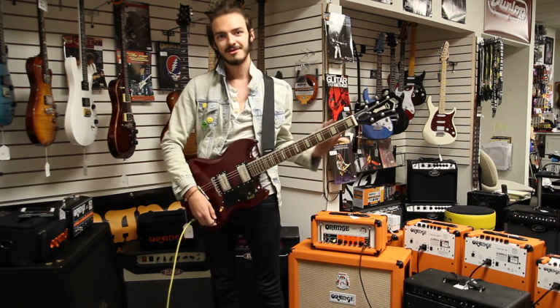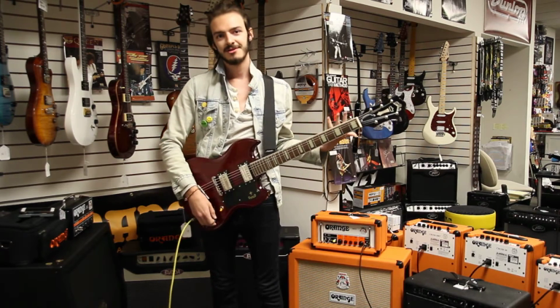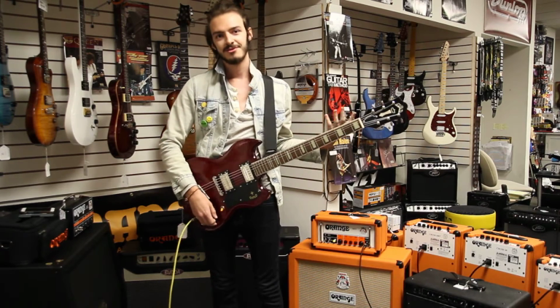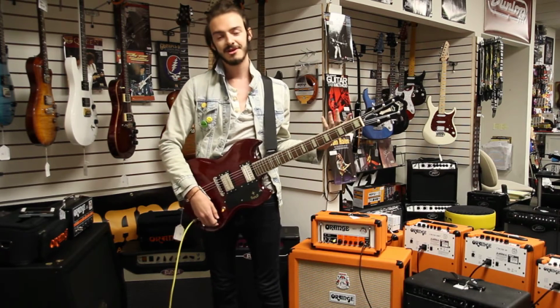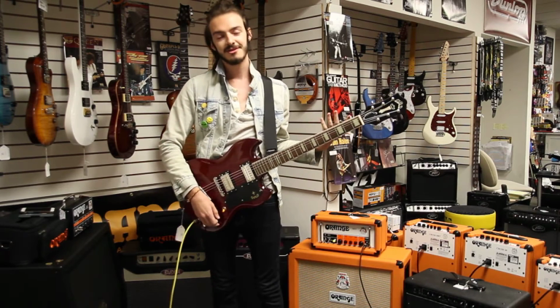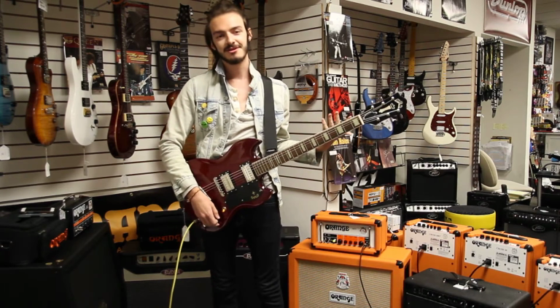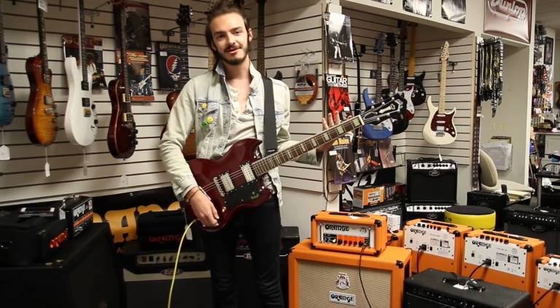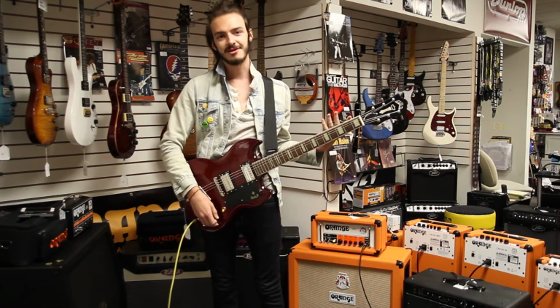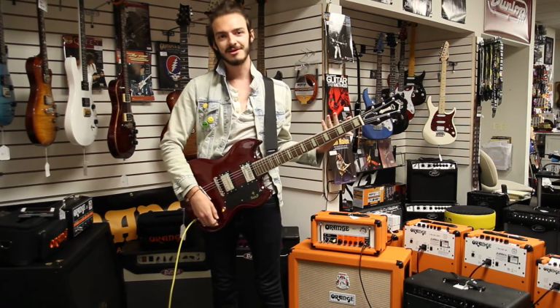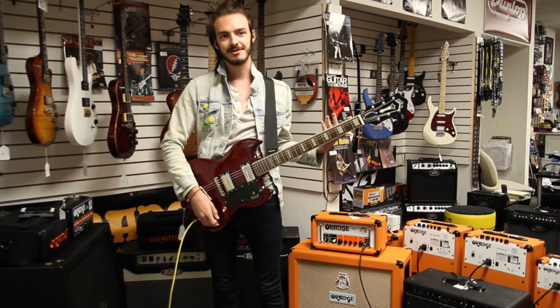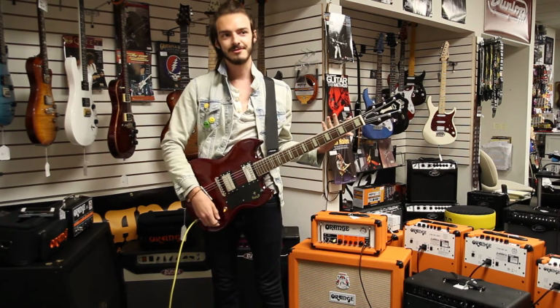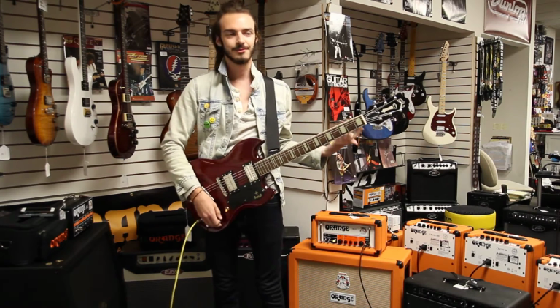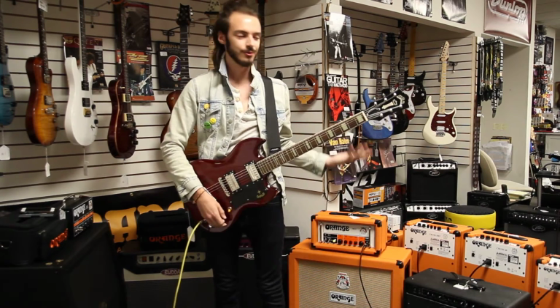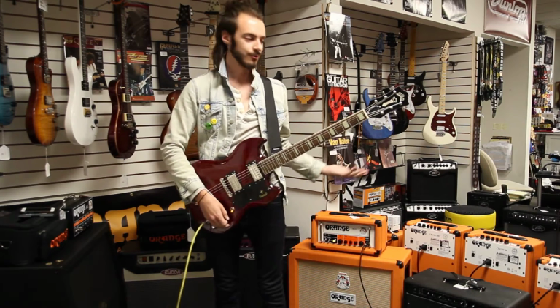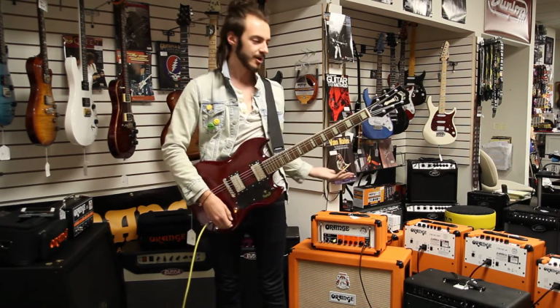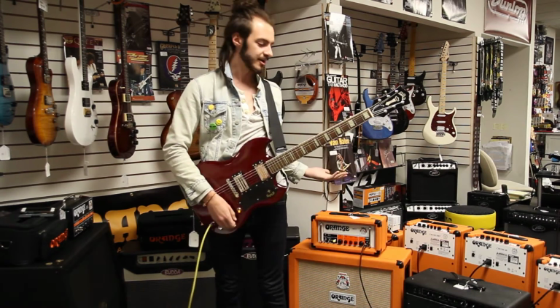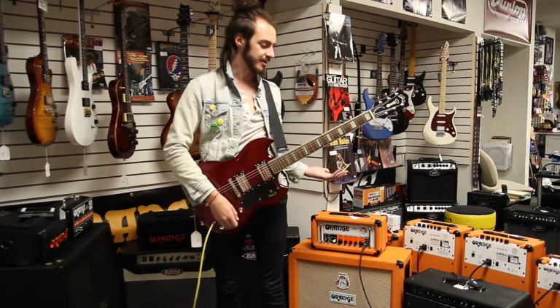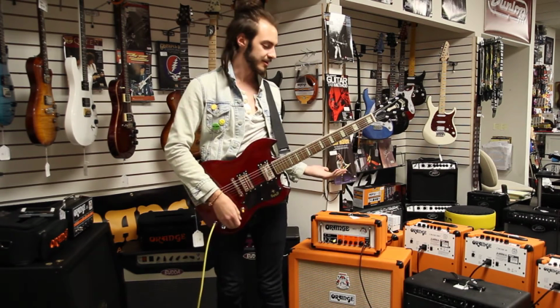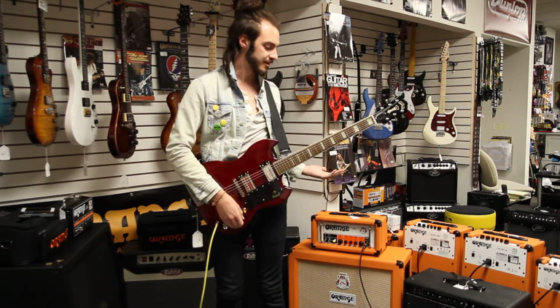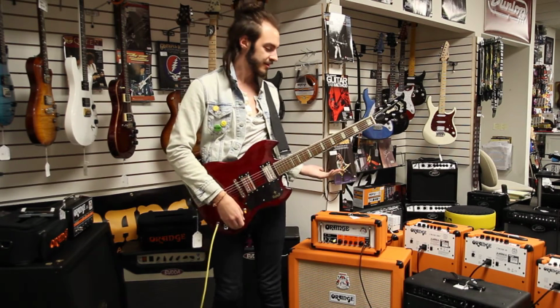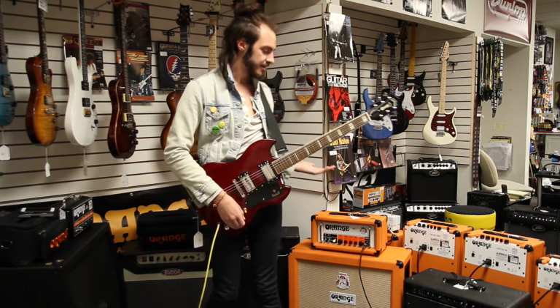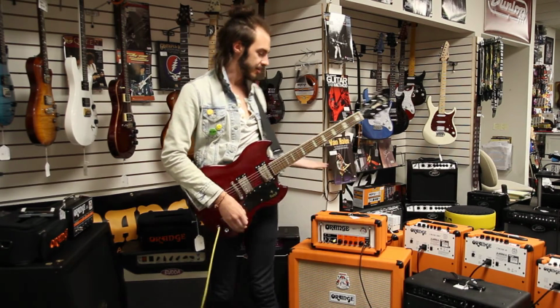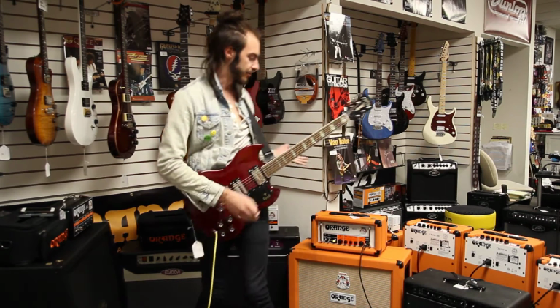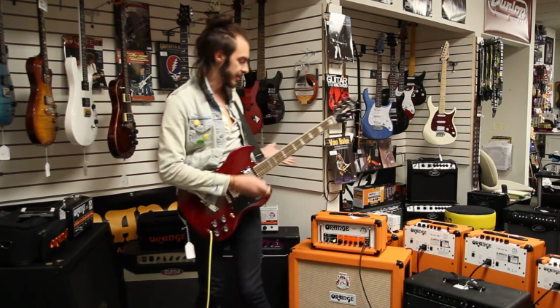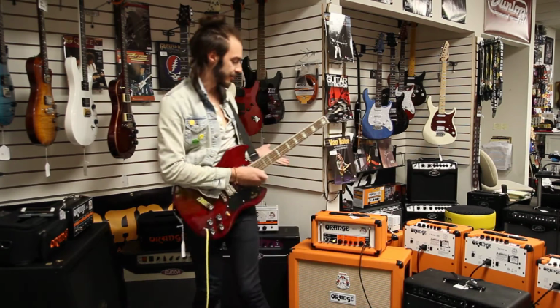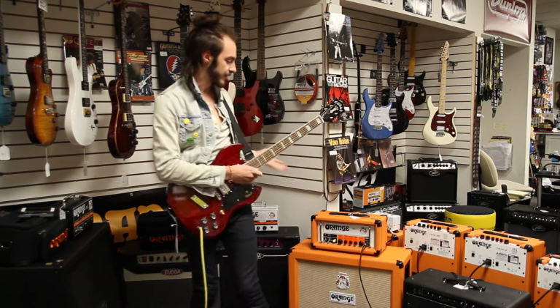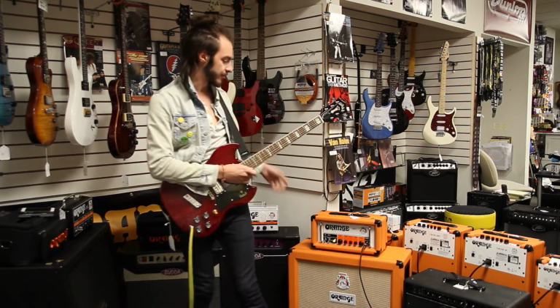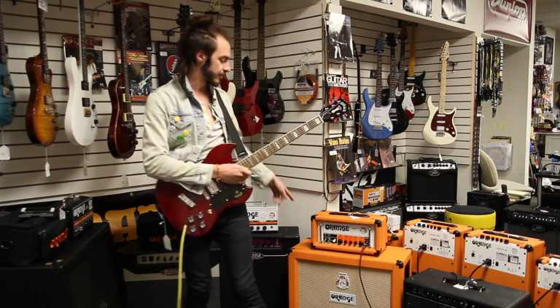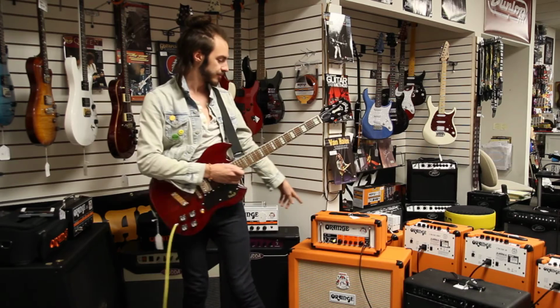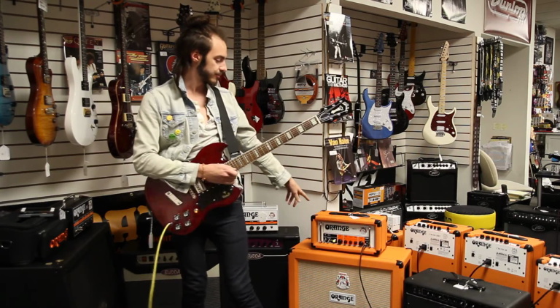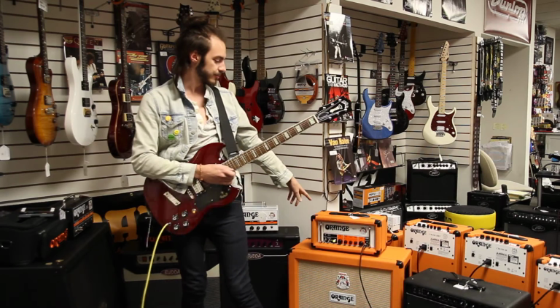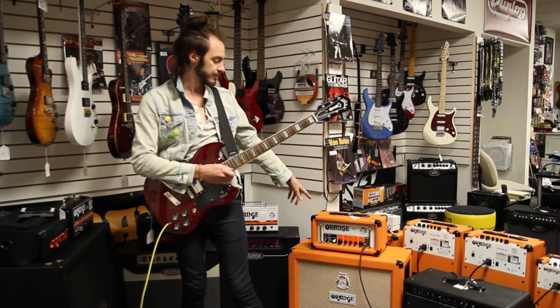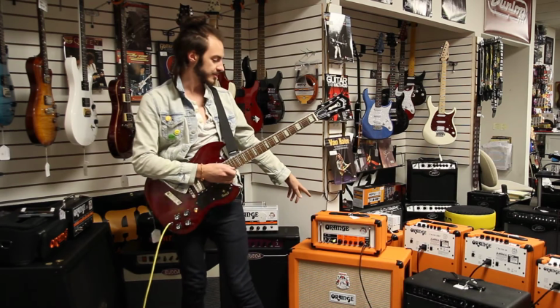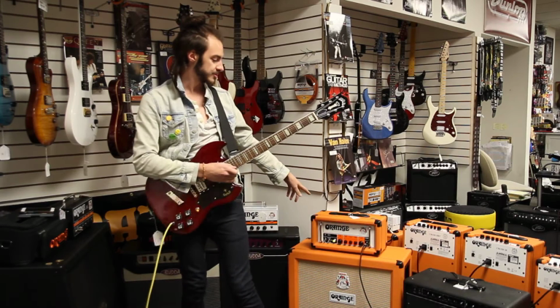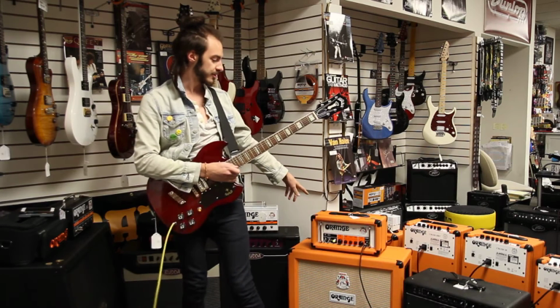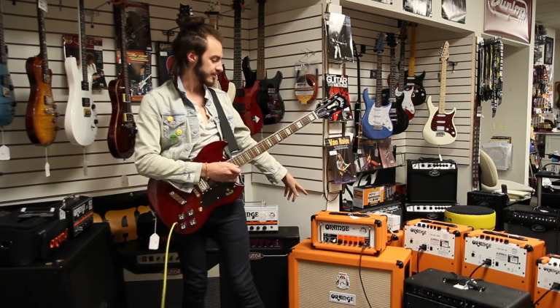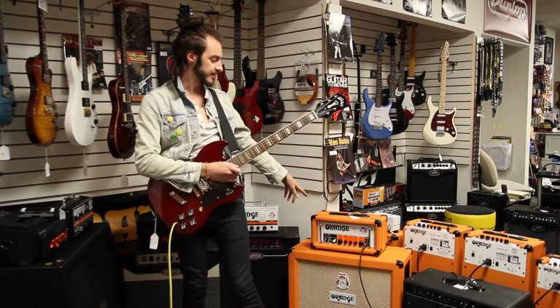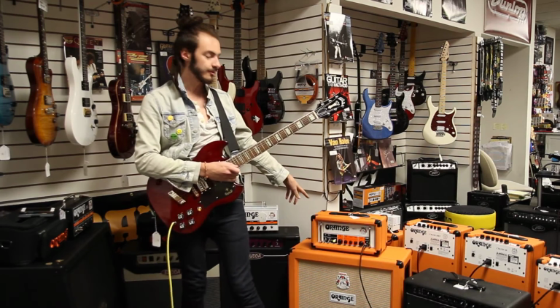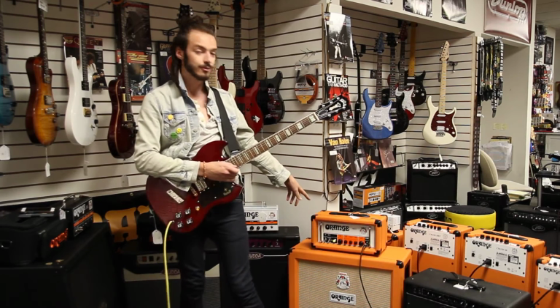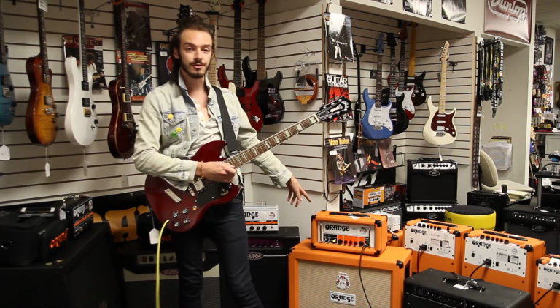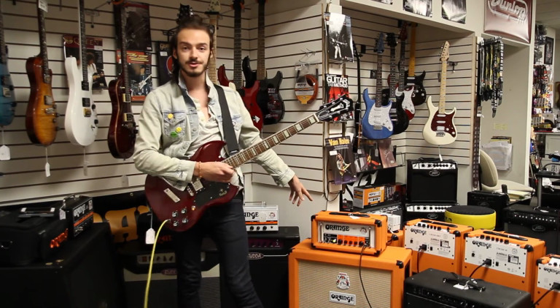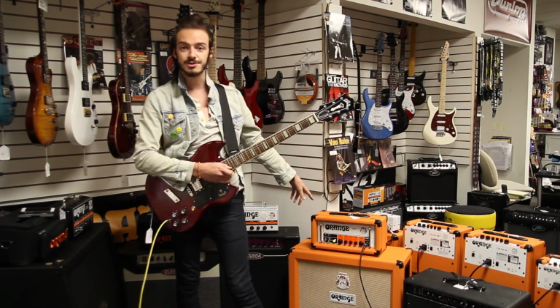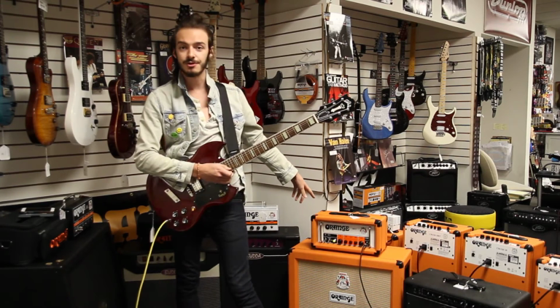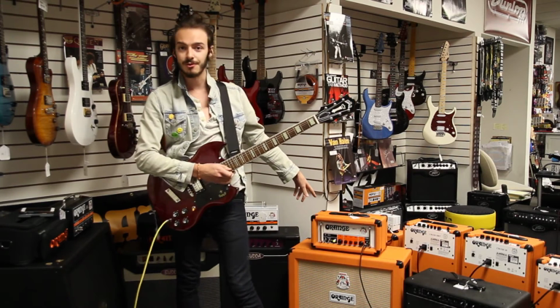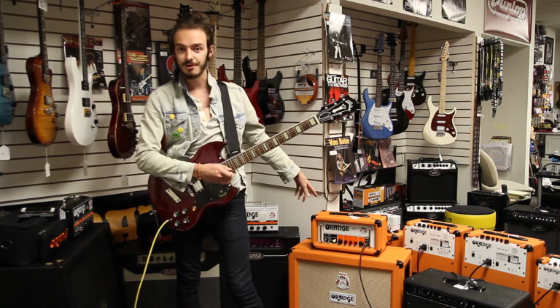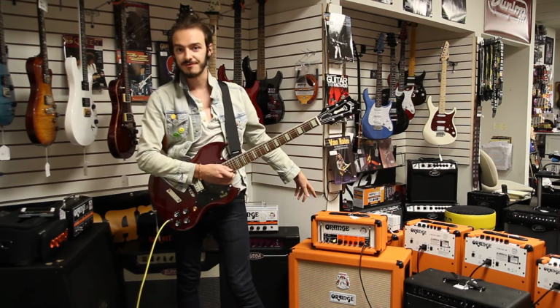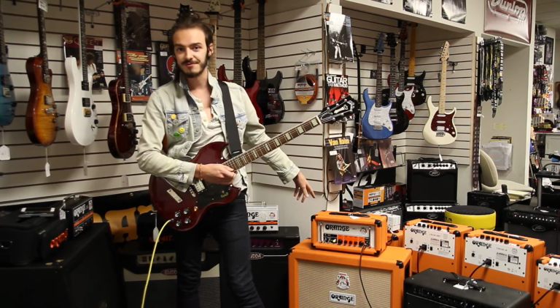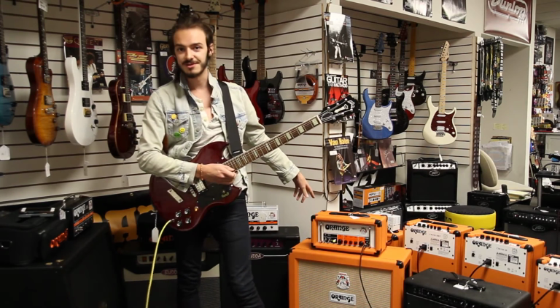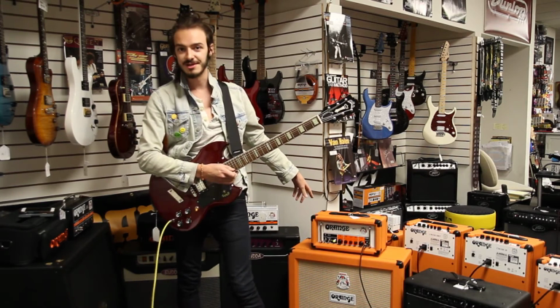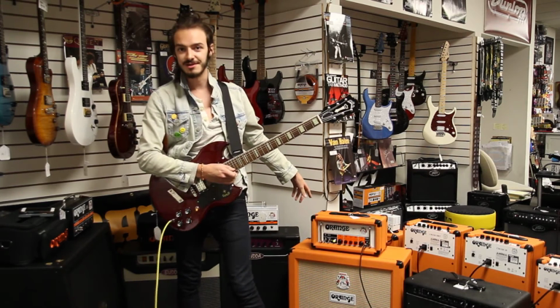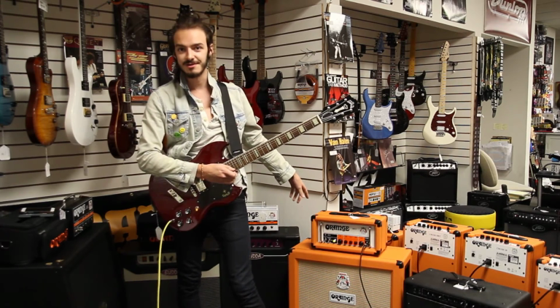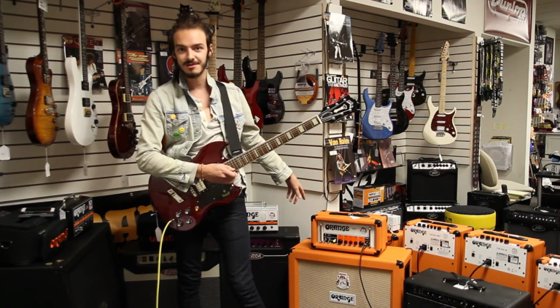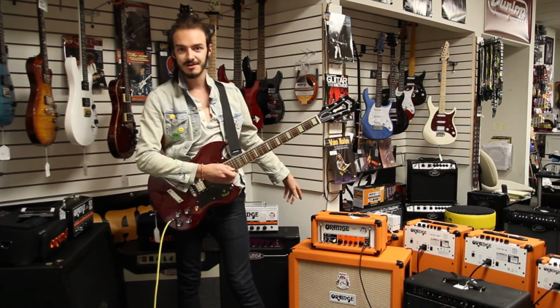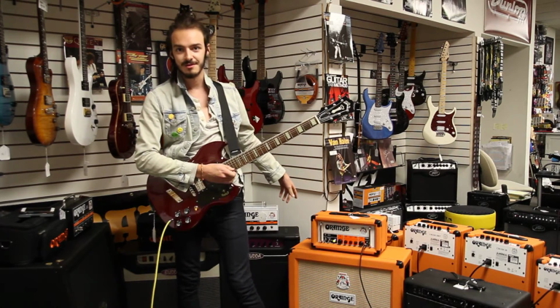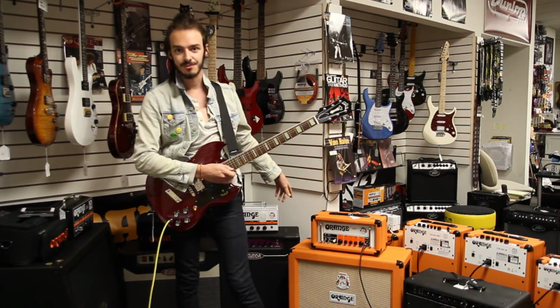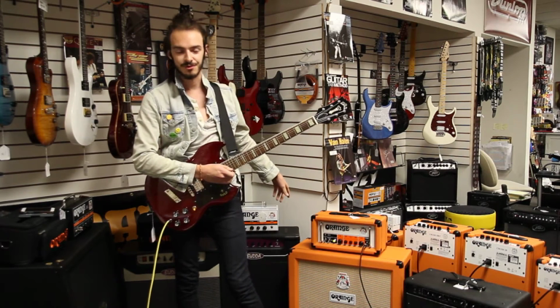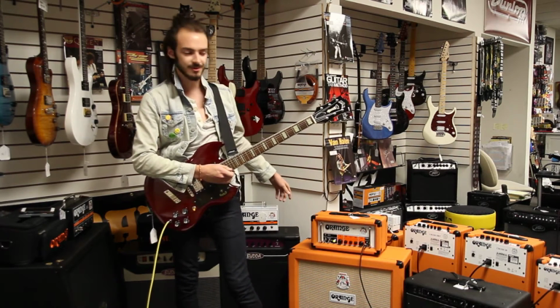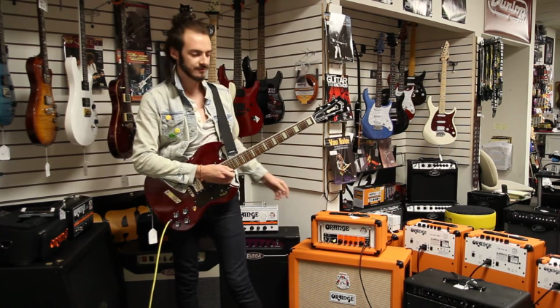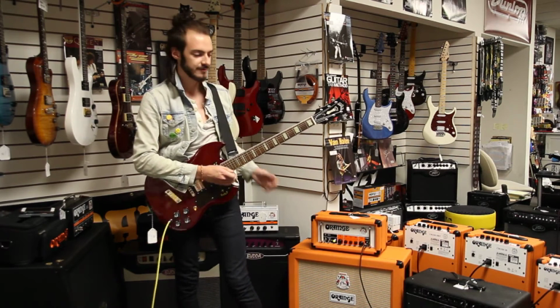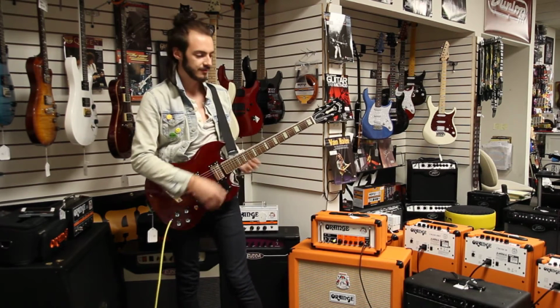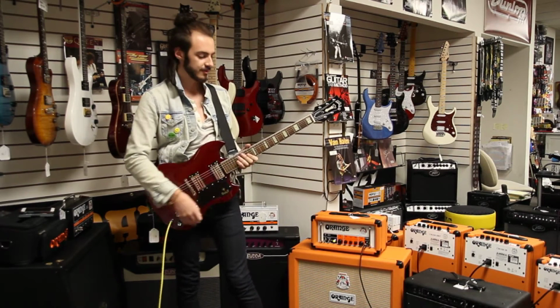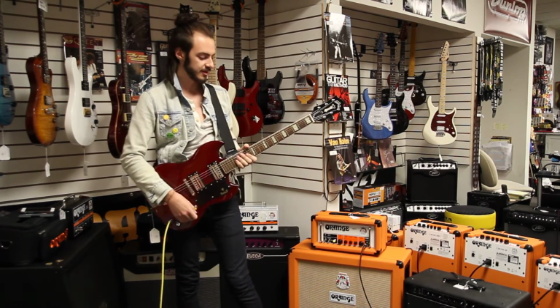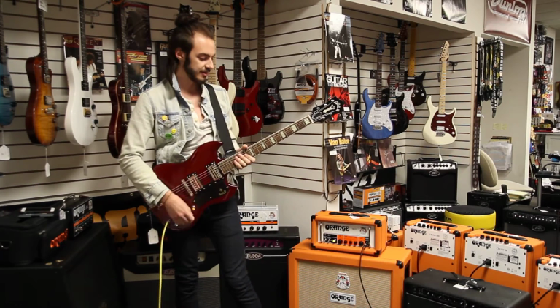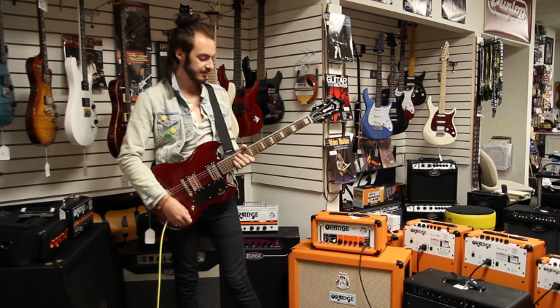Less talking, more rocking. By the way, we're going through the trusty Orange OR-15. Personal favorite here.